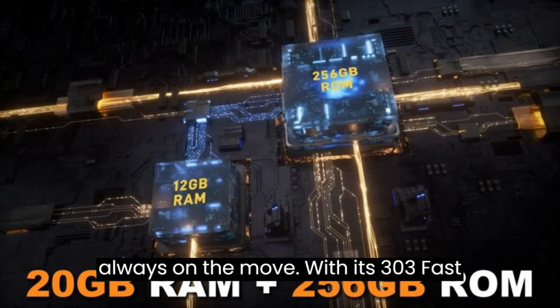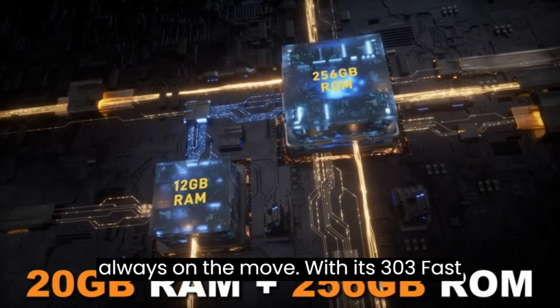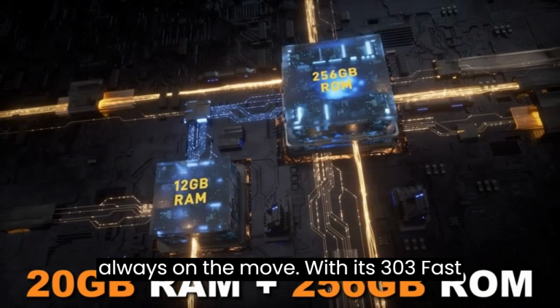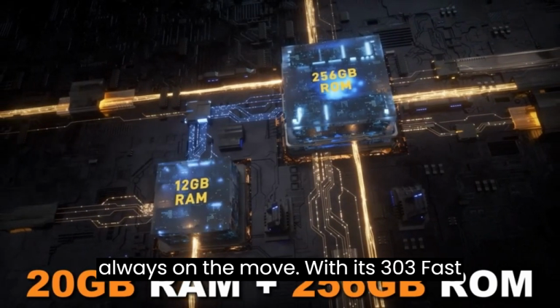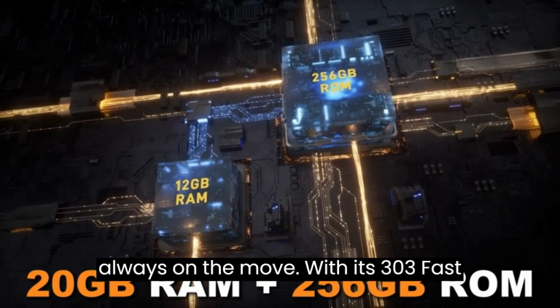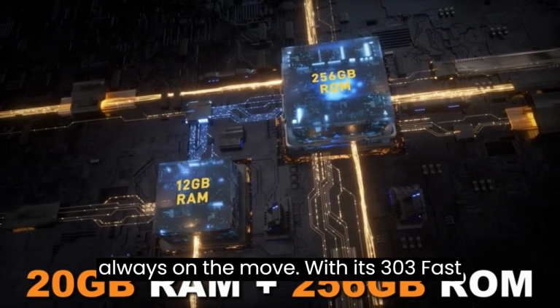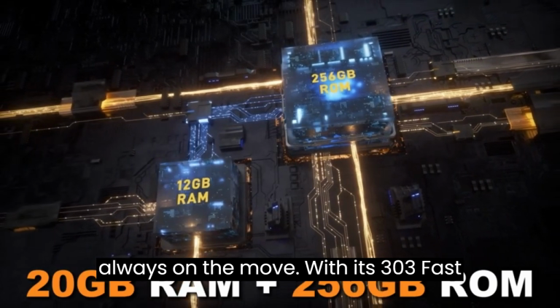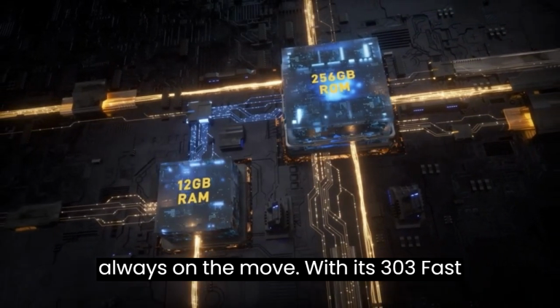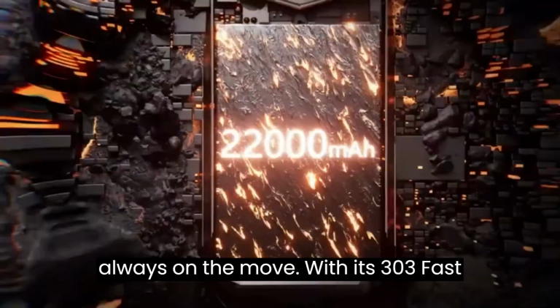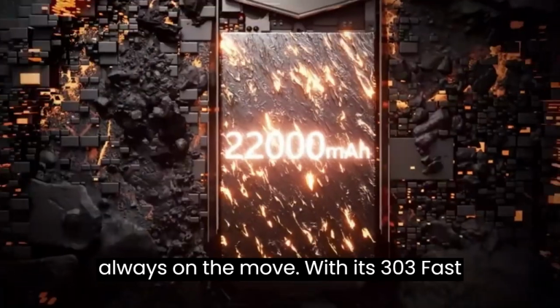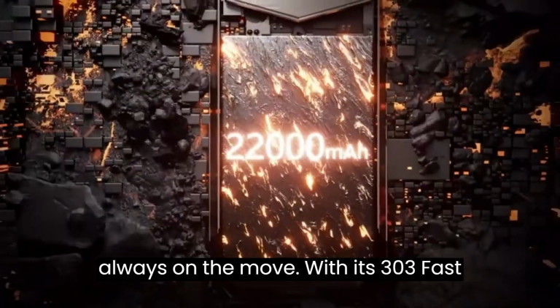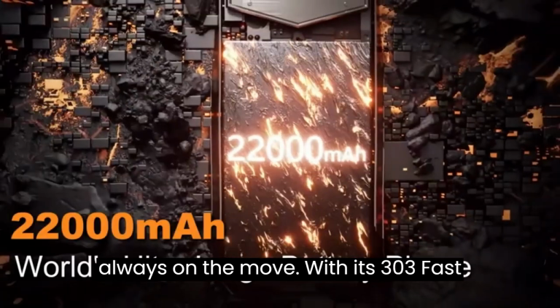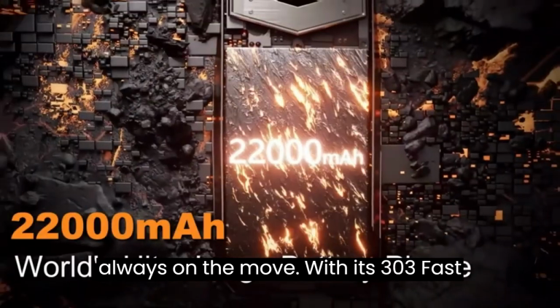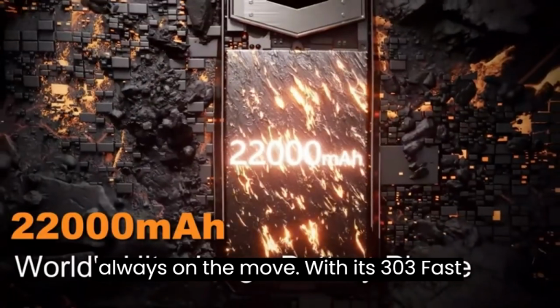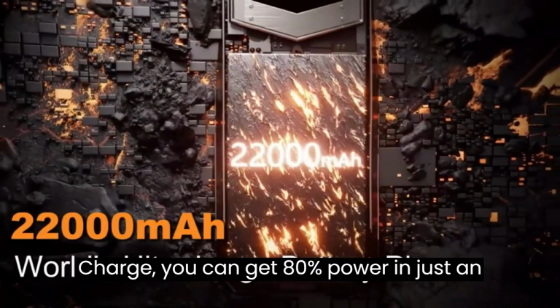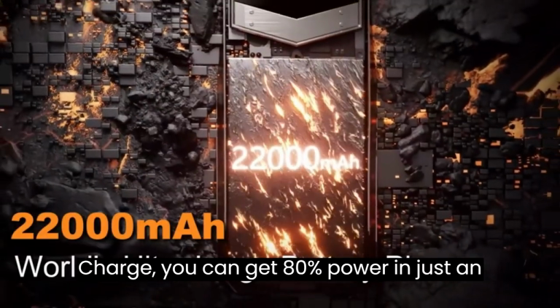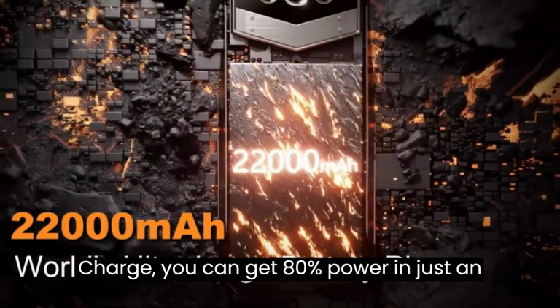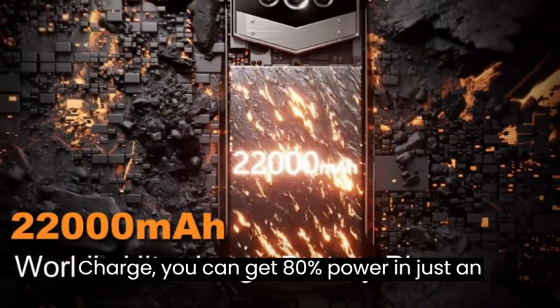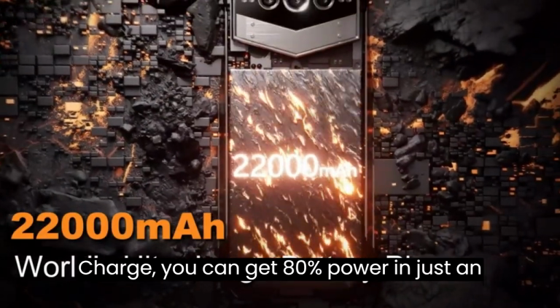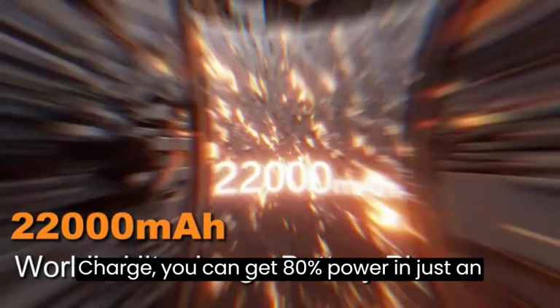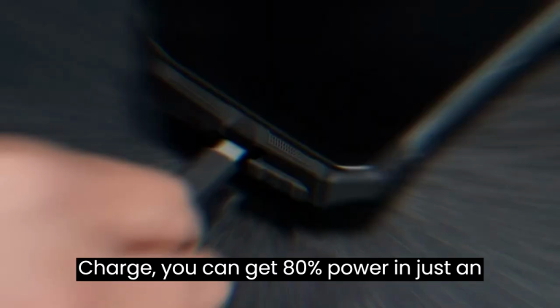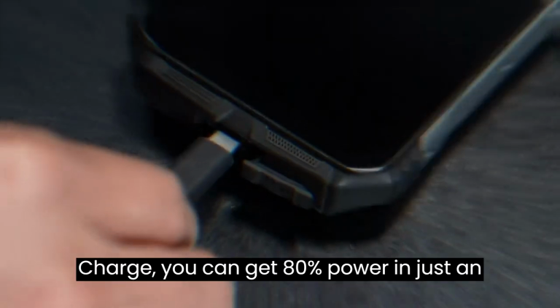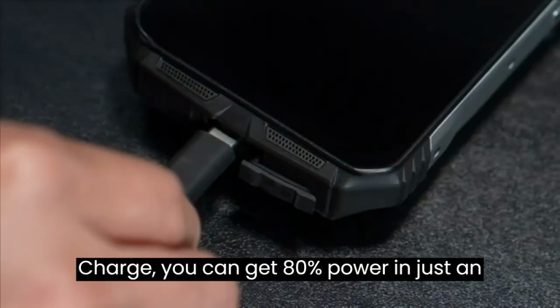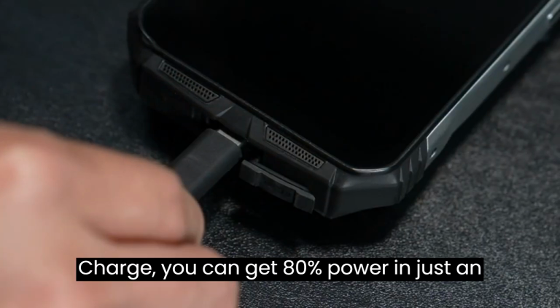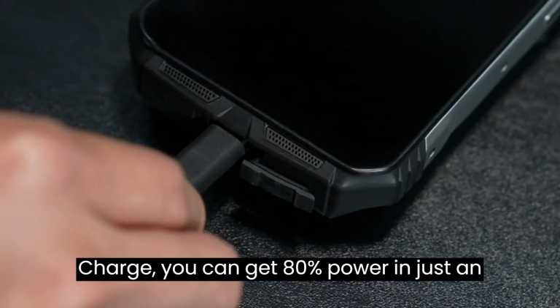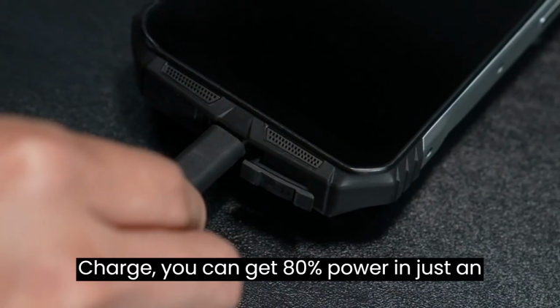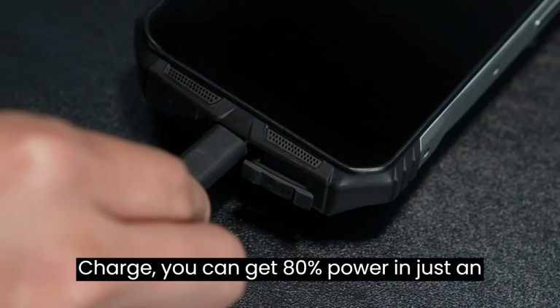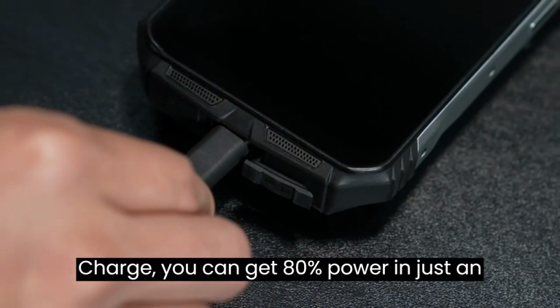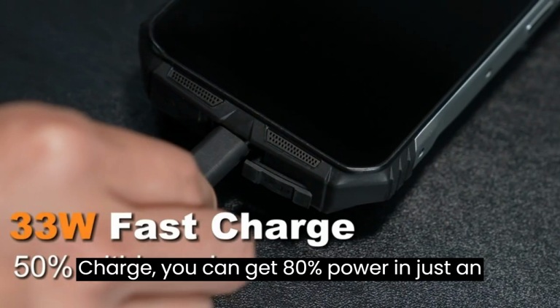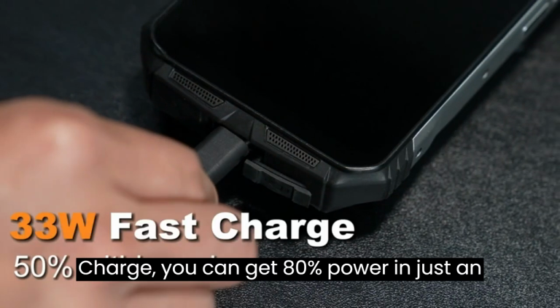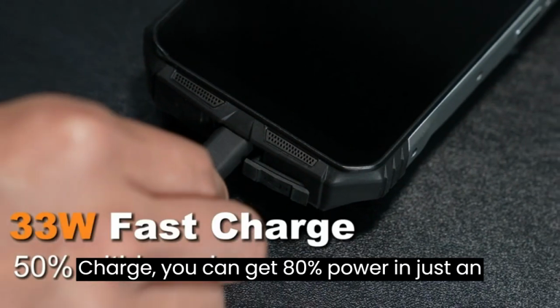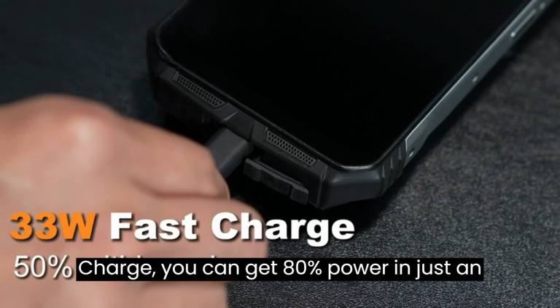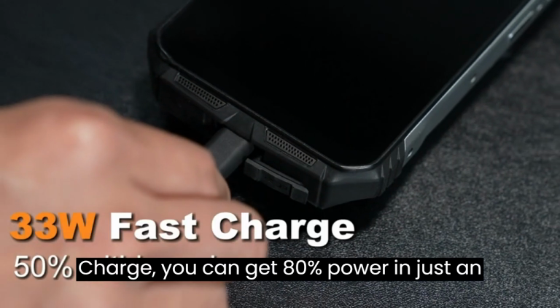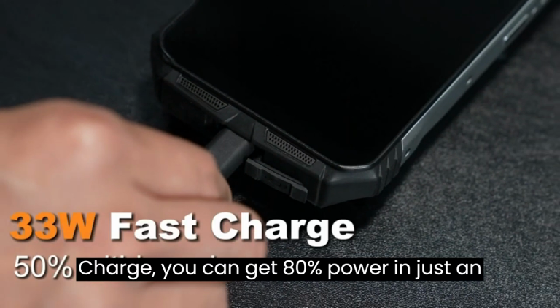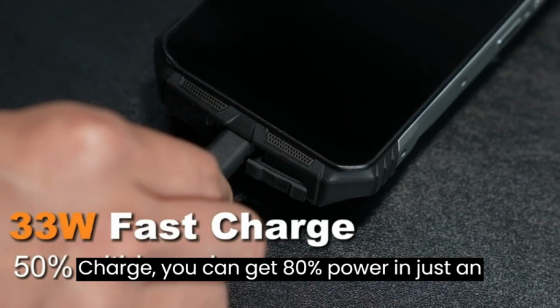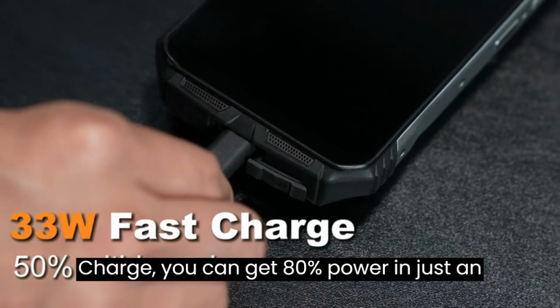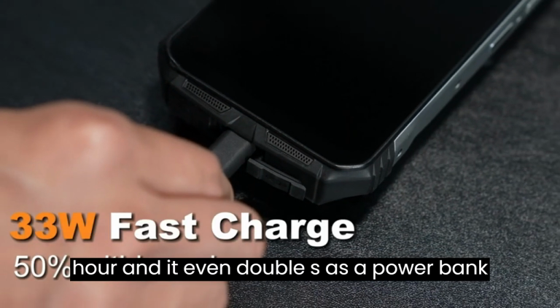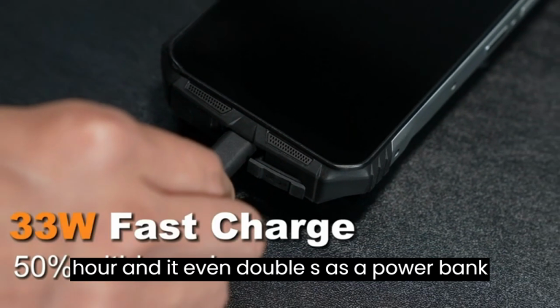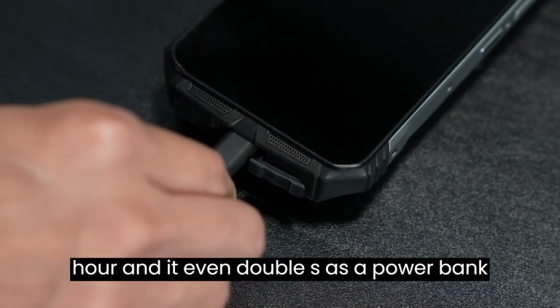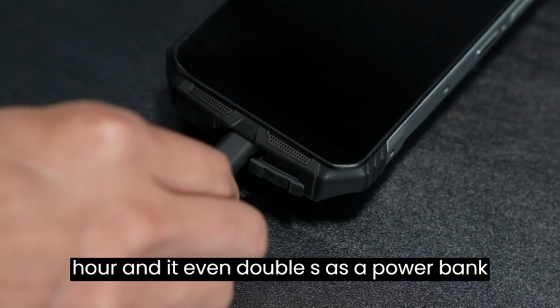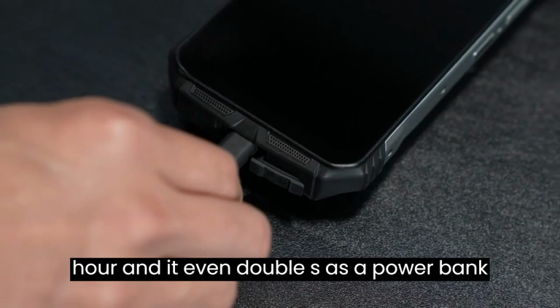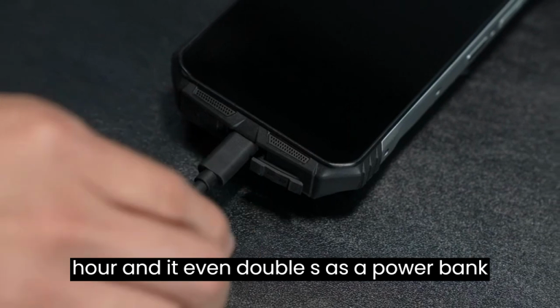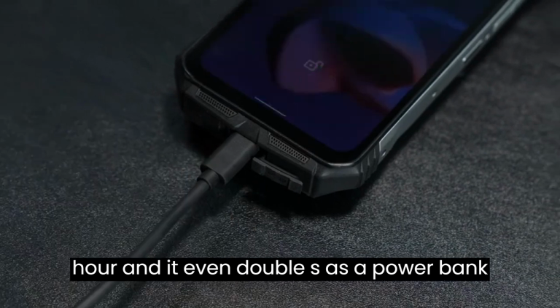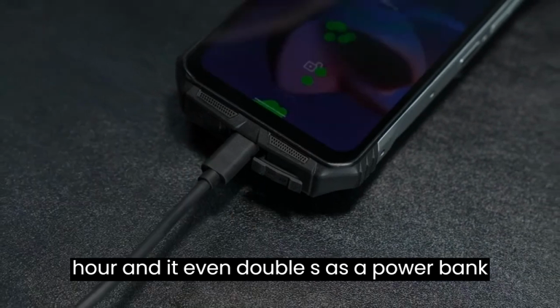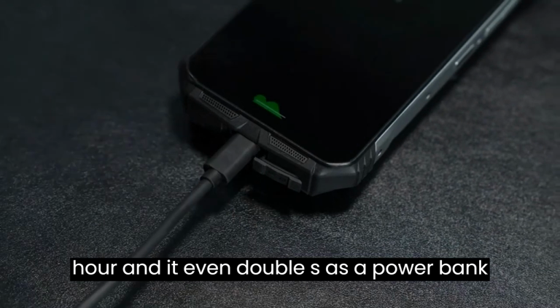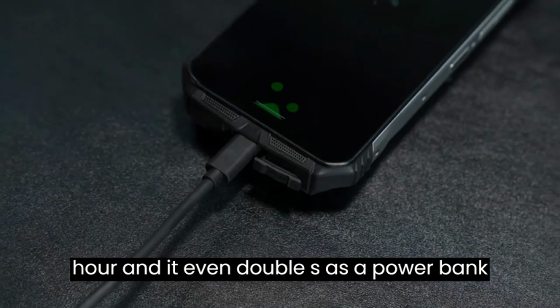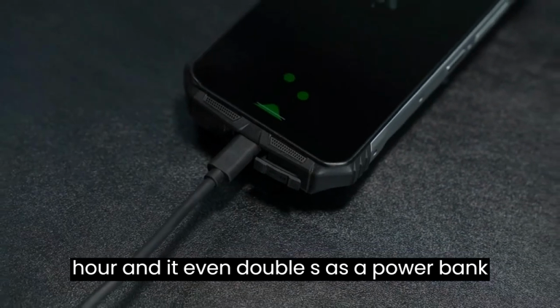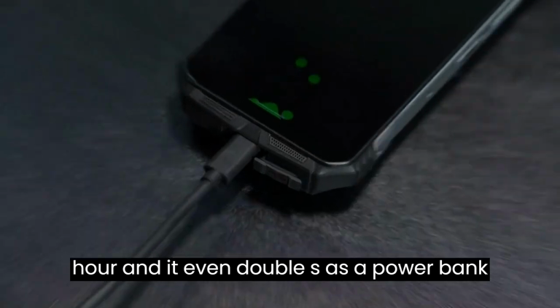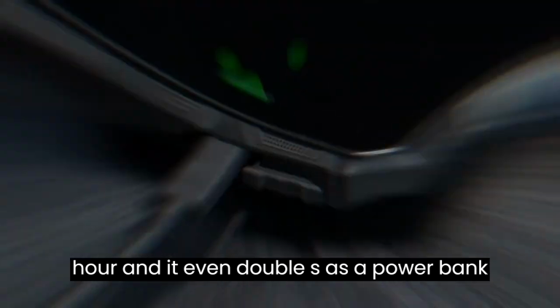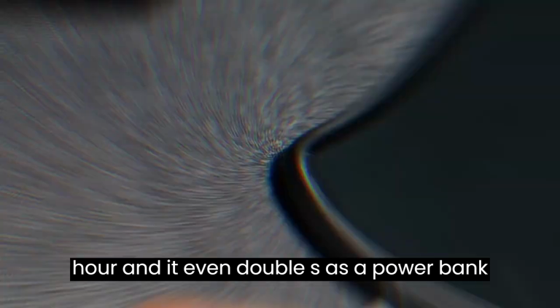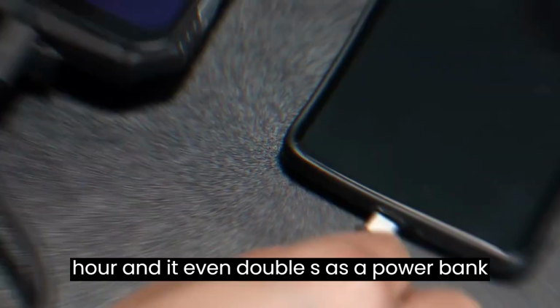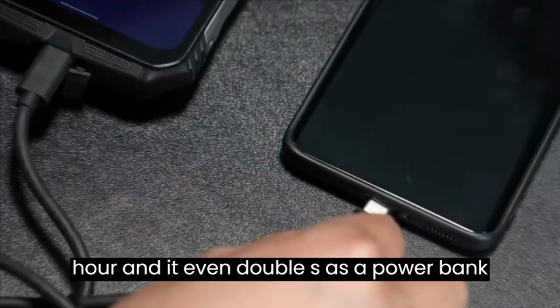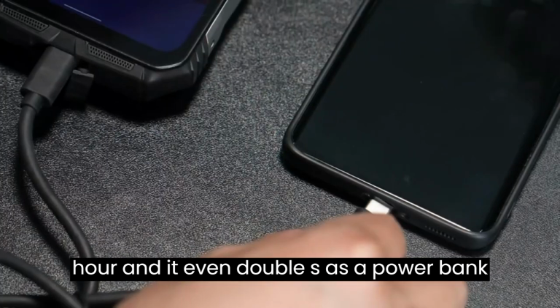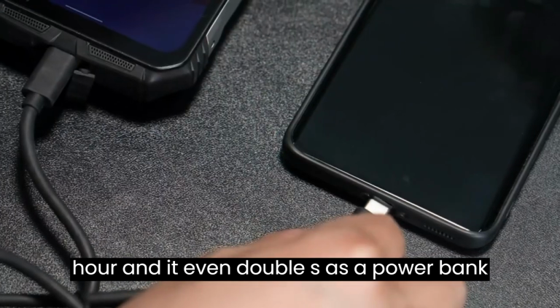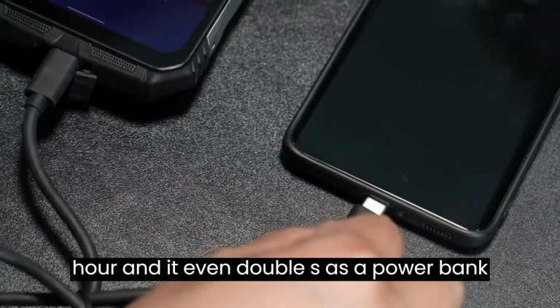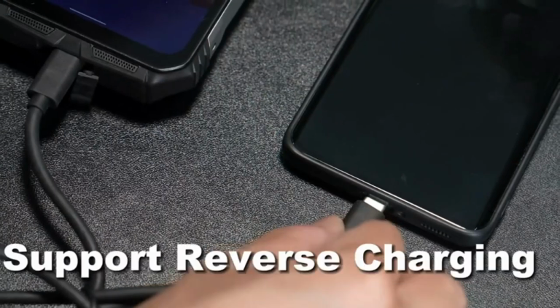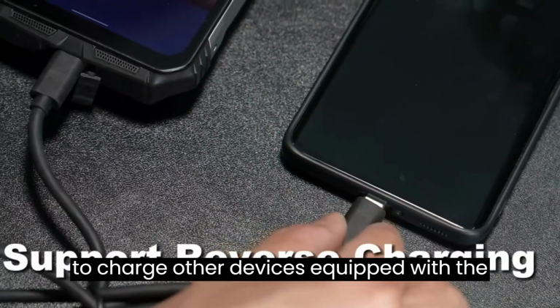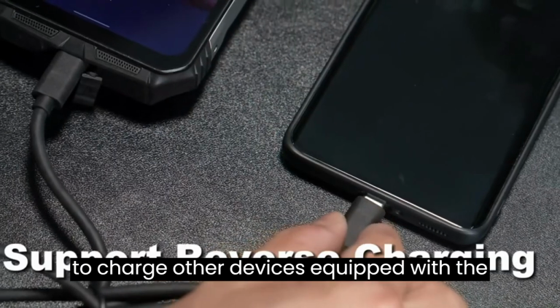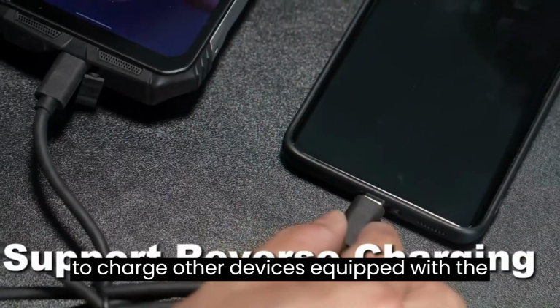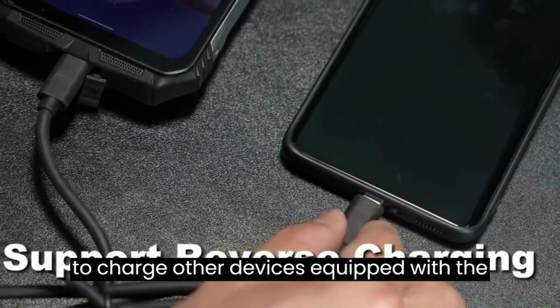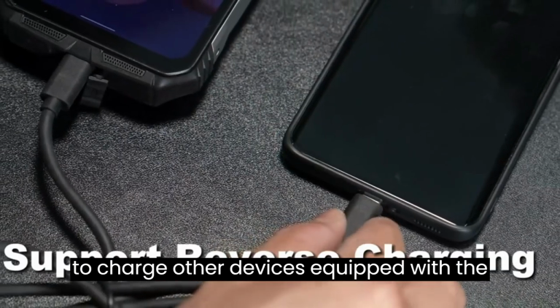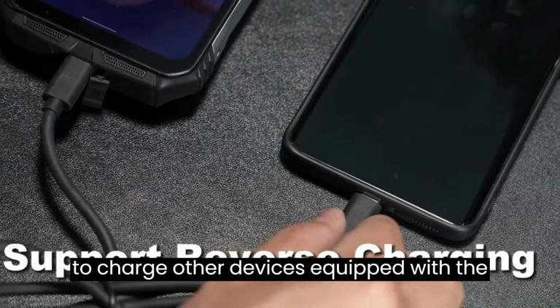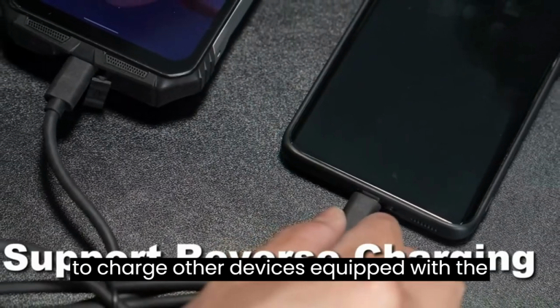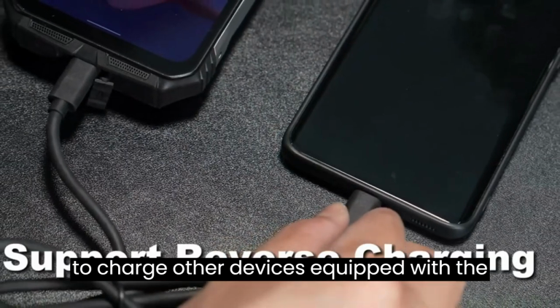With its 30W fast charge, you can get 80% power in just an hour. And it even doubles as a power bank to charge other devices.